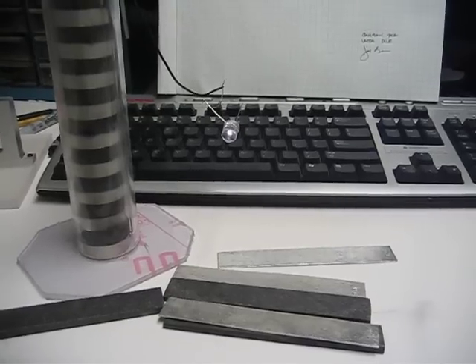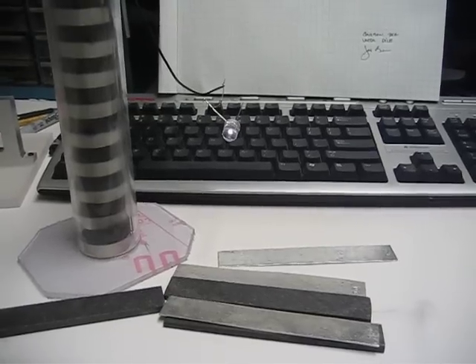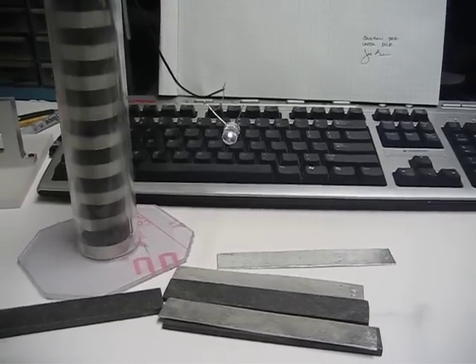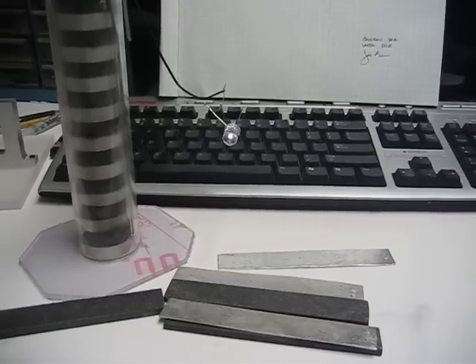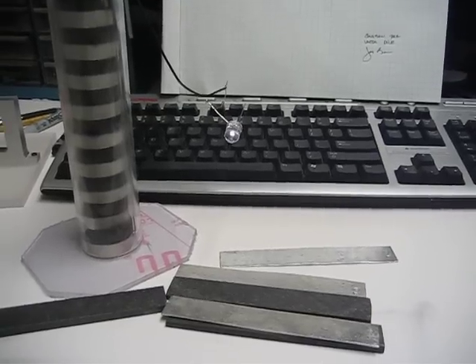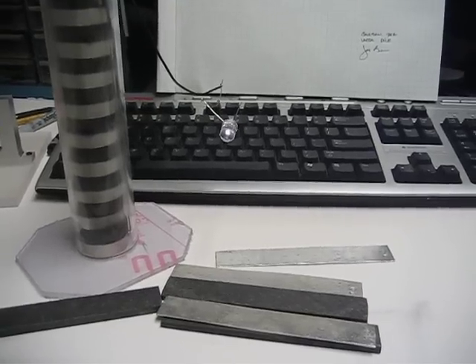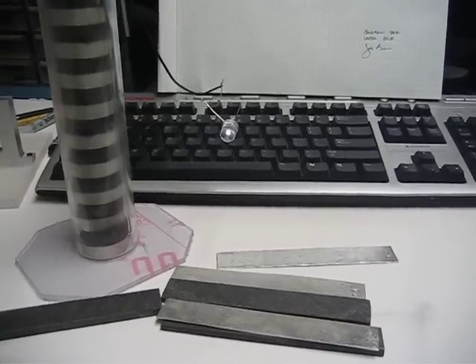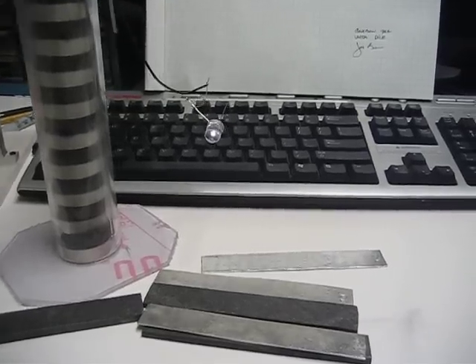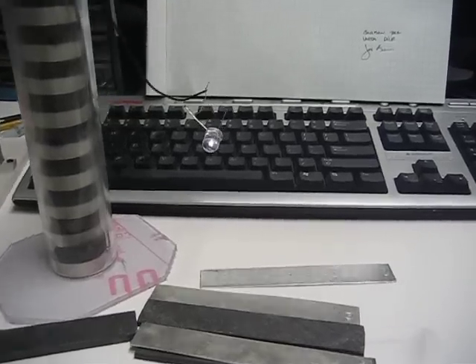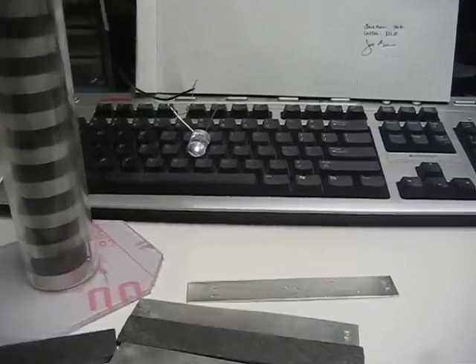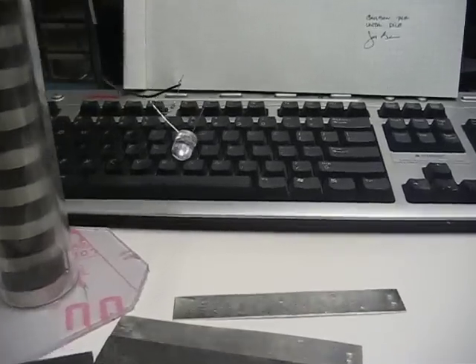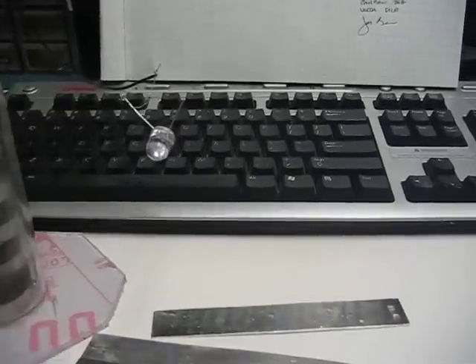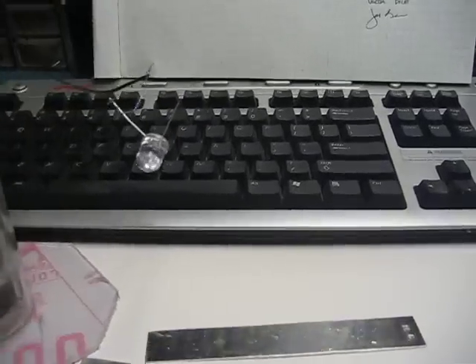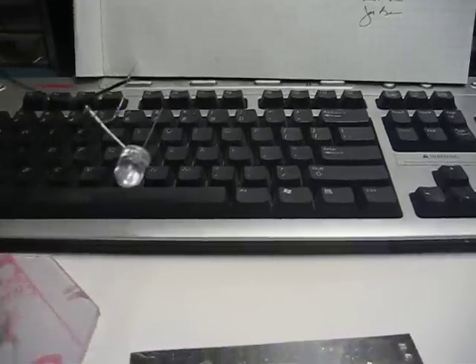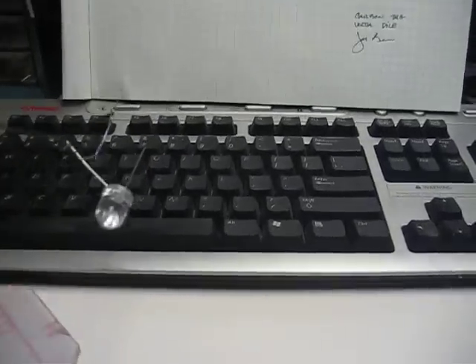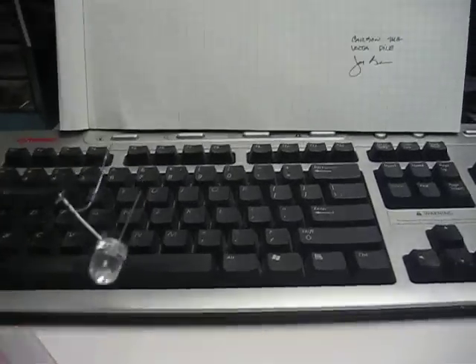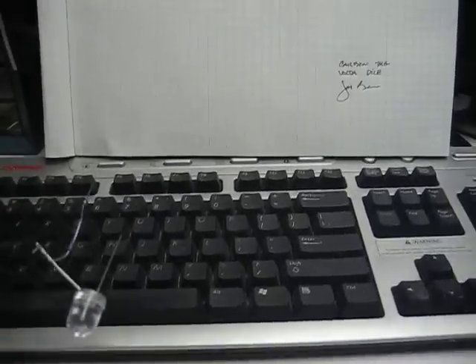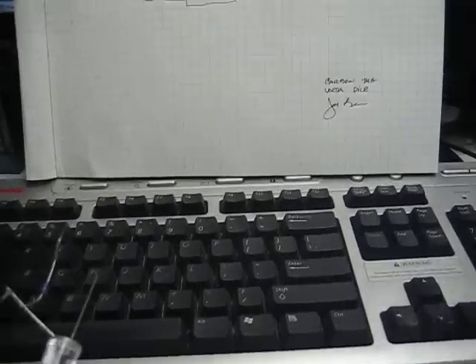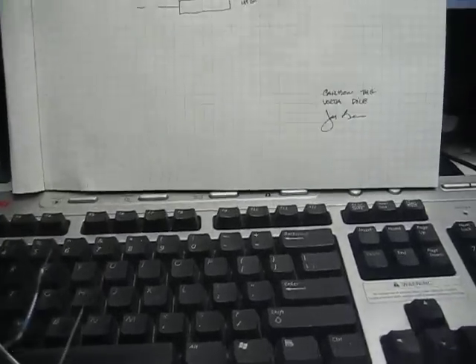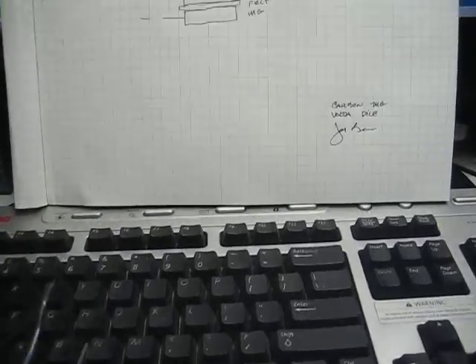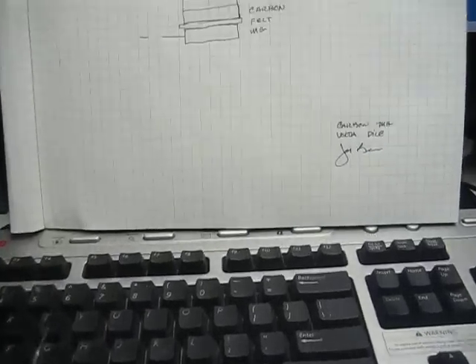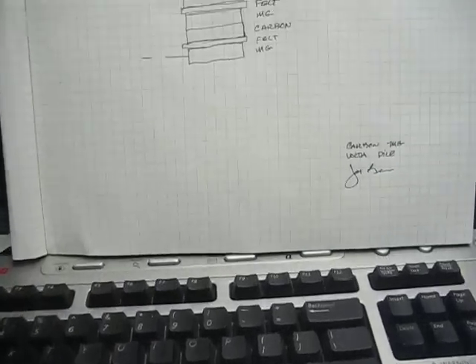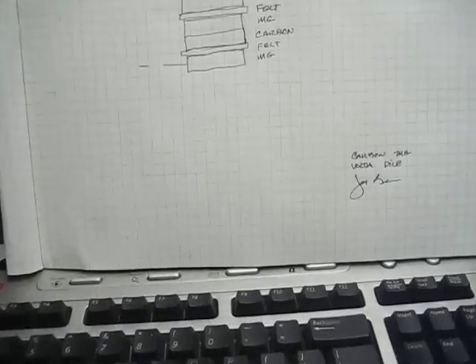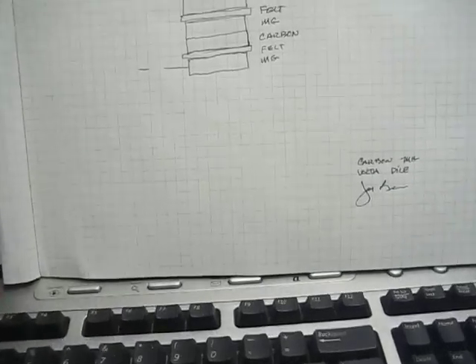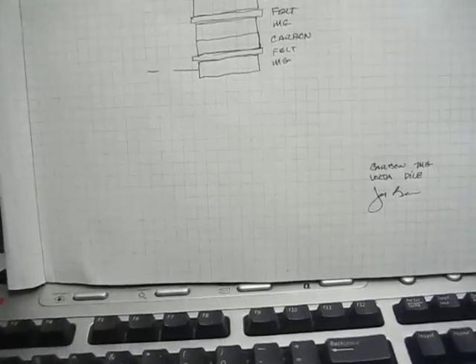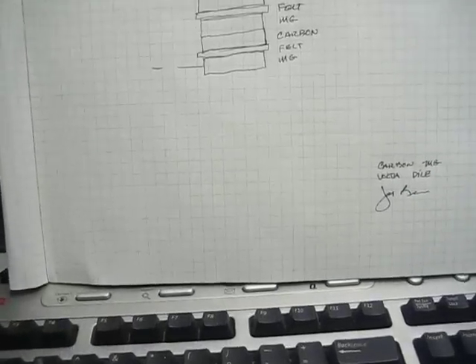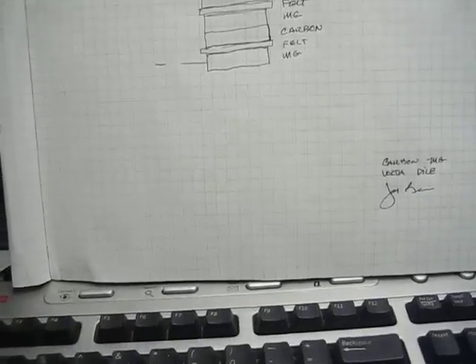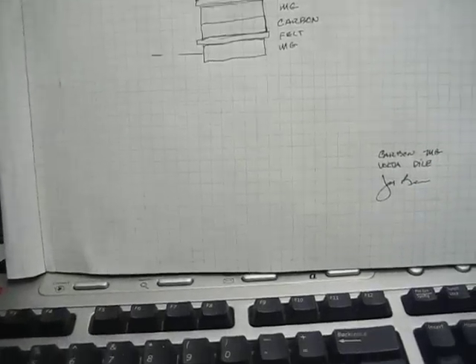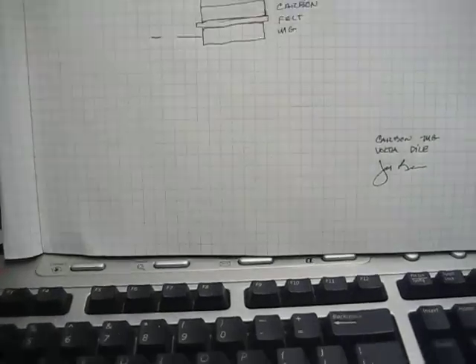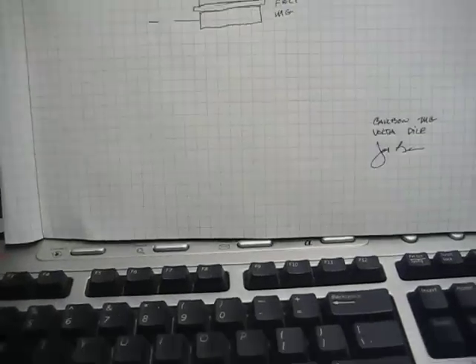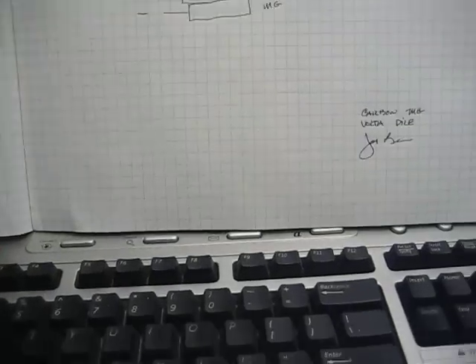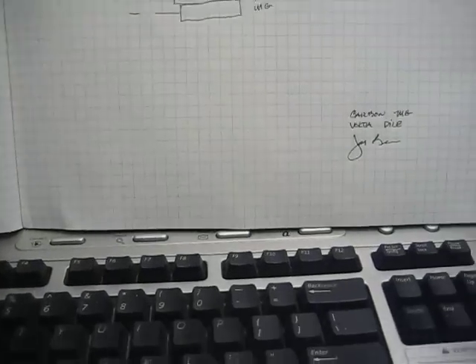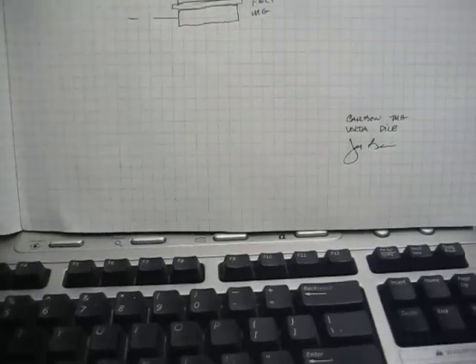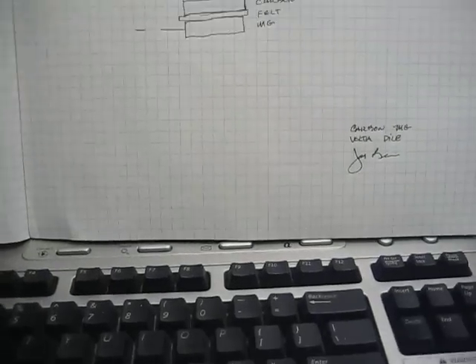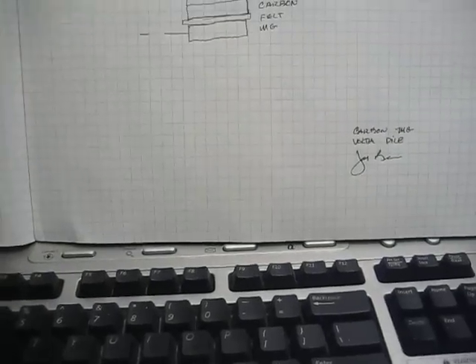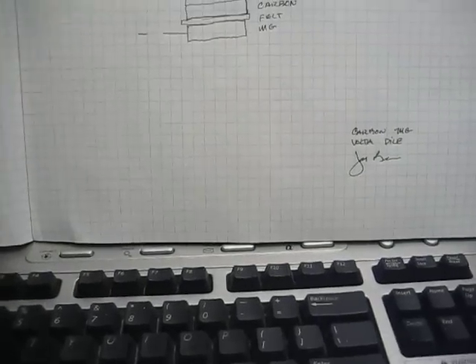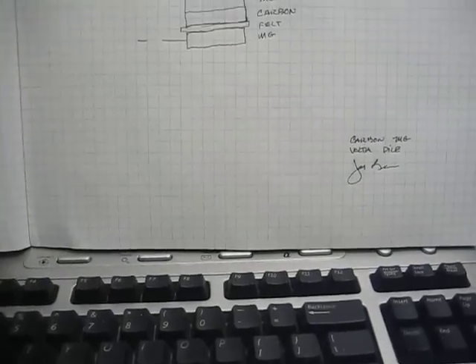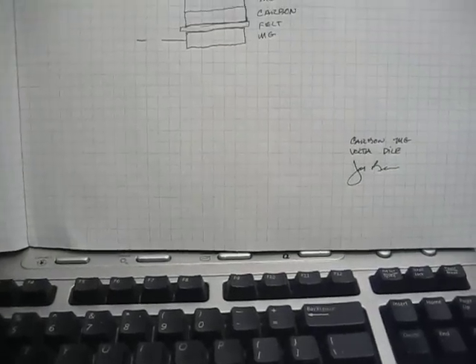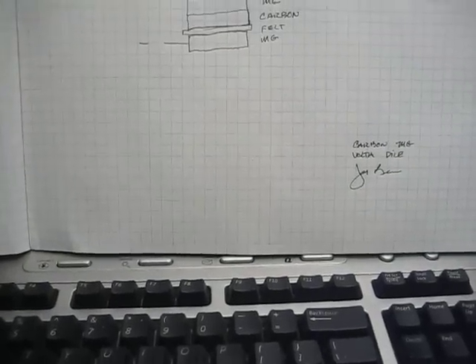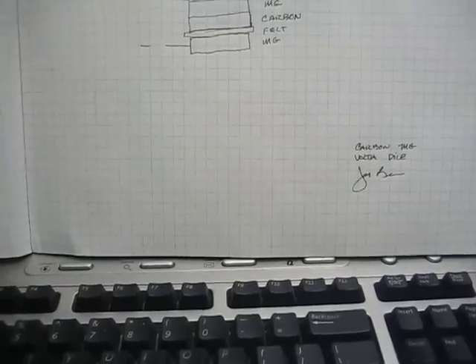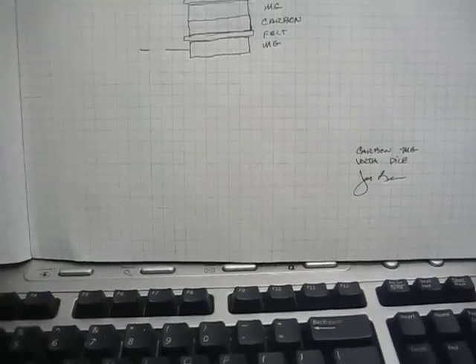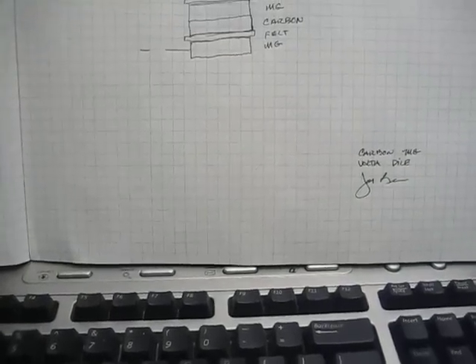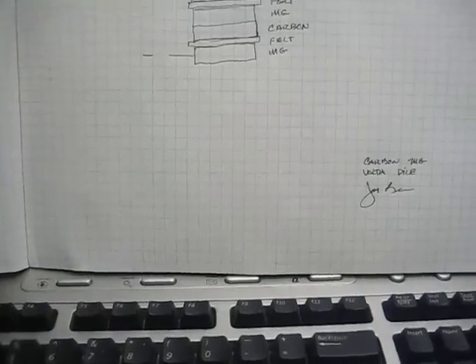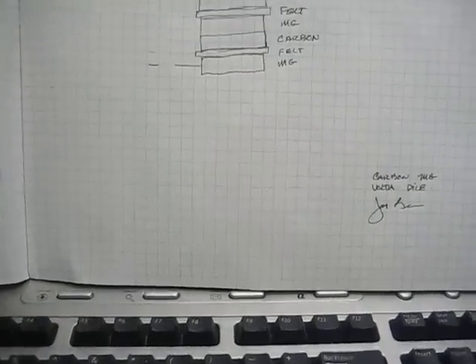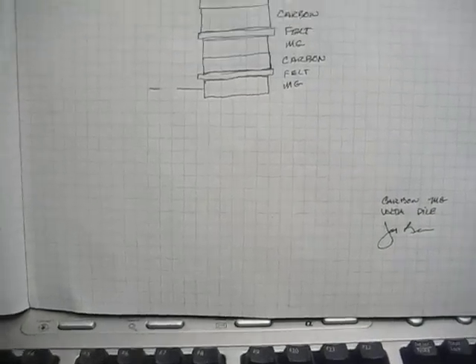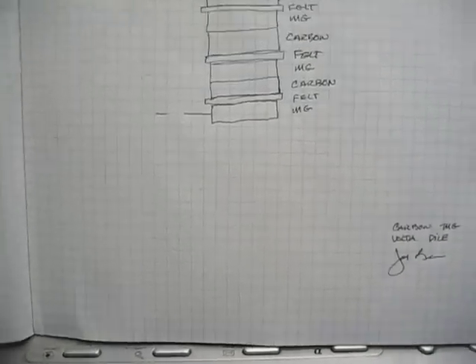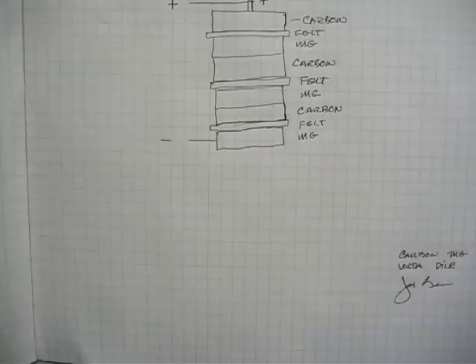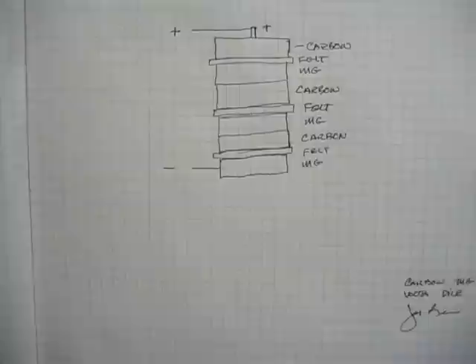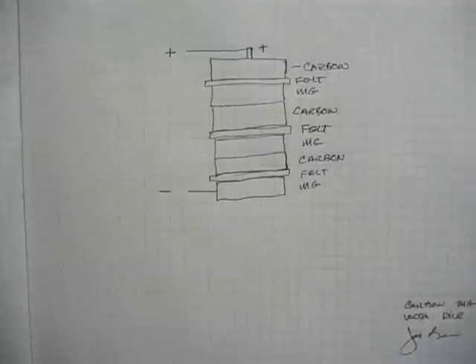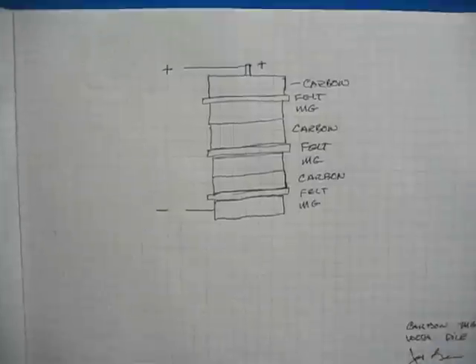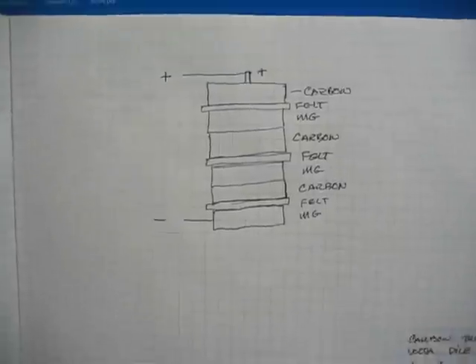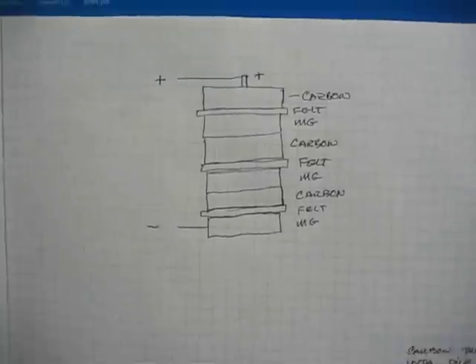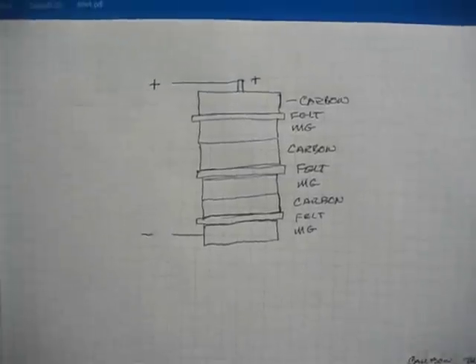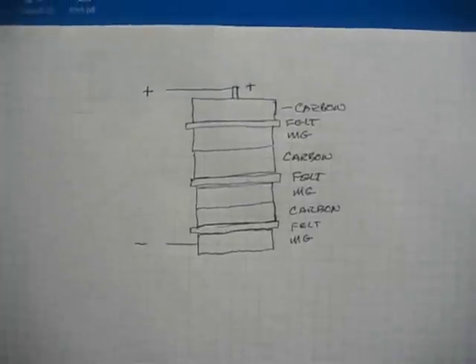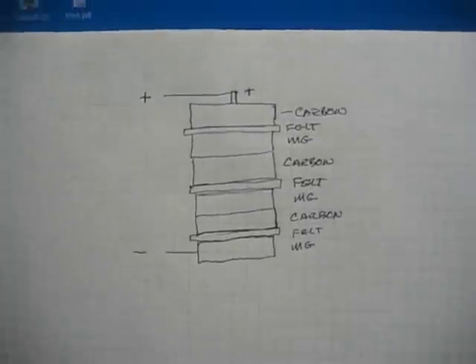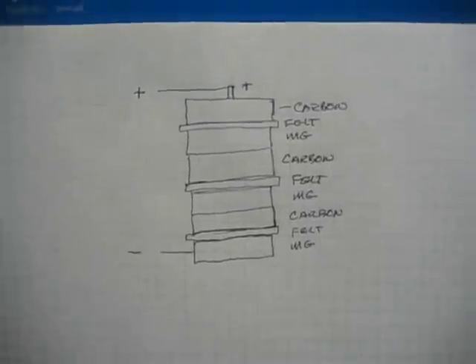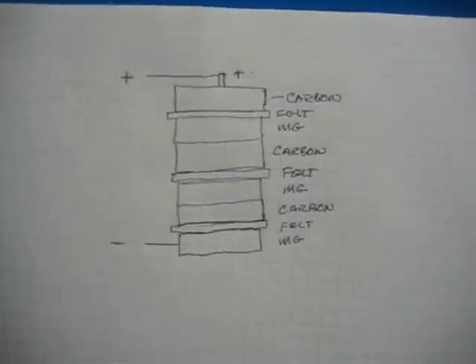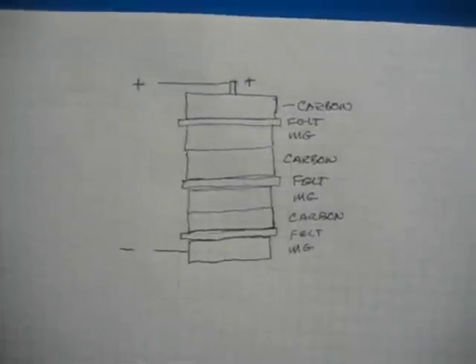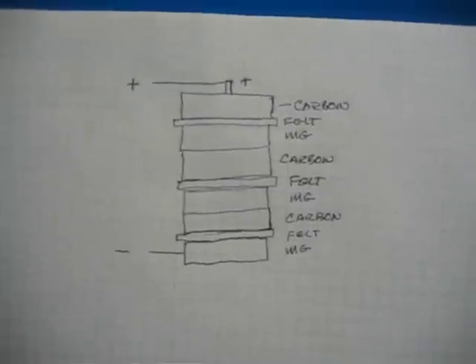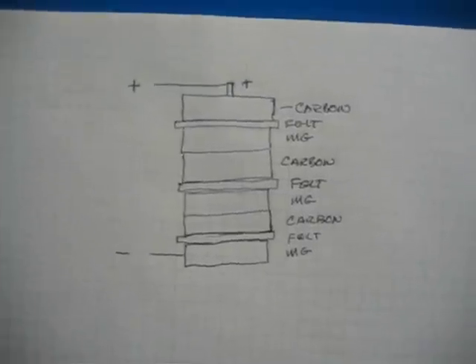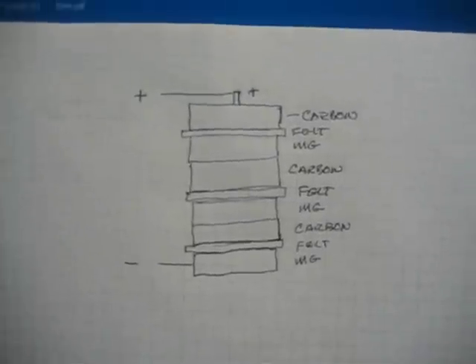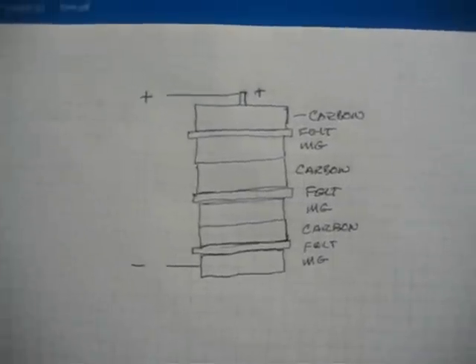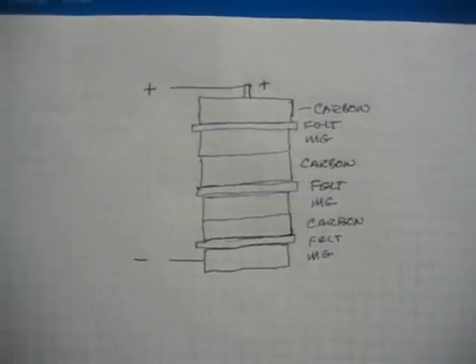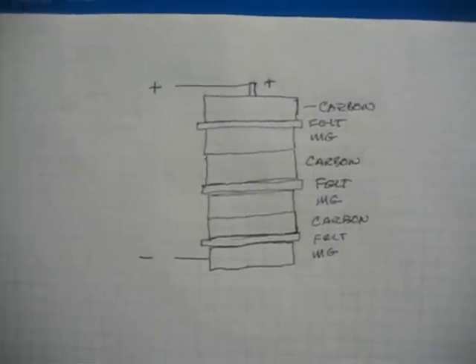Hi, welcome back. I'm back to see you again. I want to explain something to you that we did — look at this diagram.